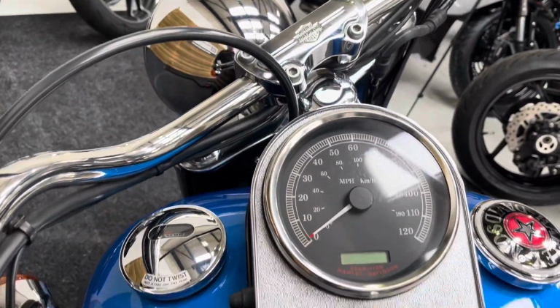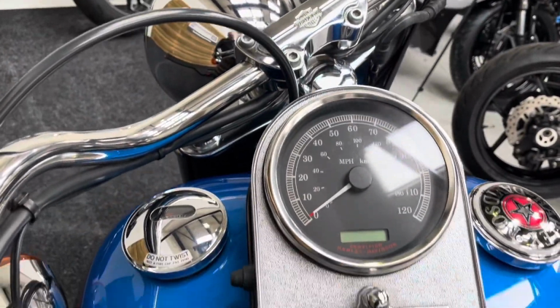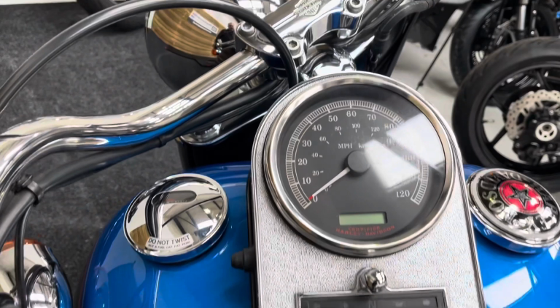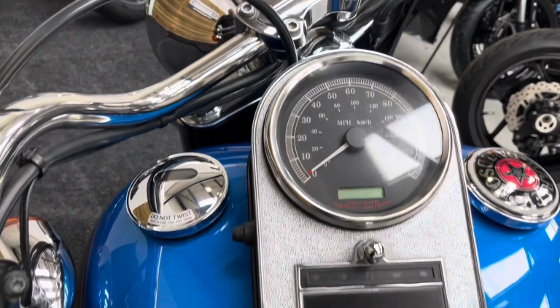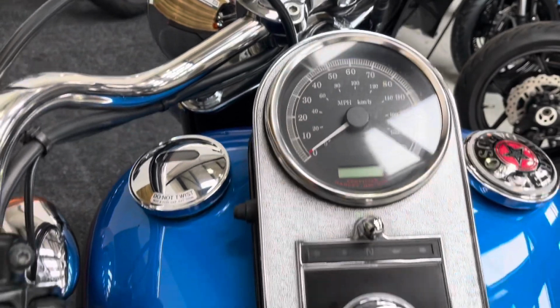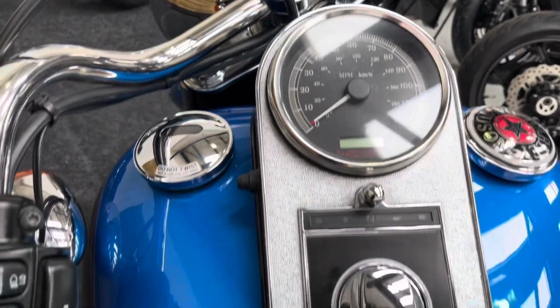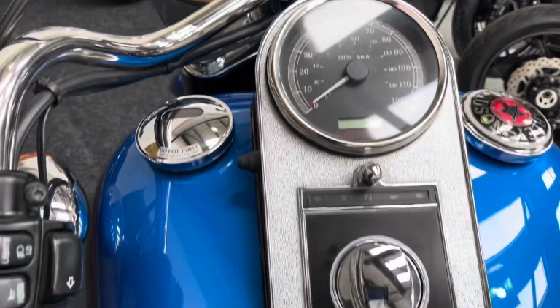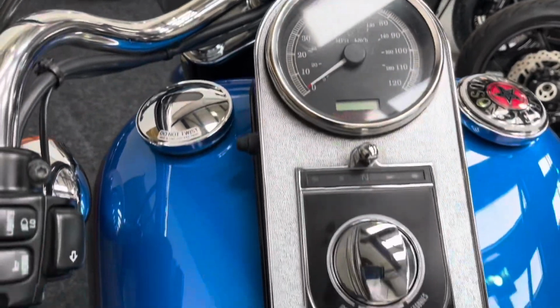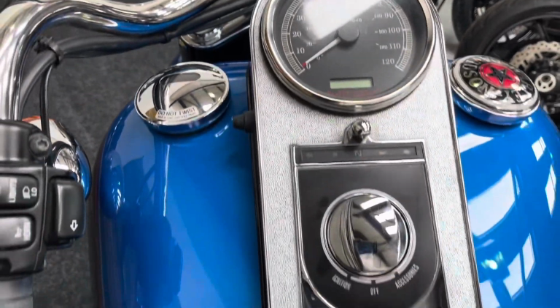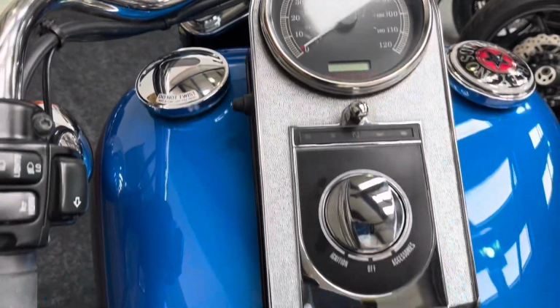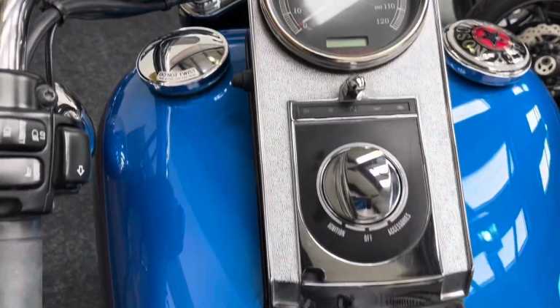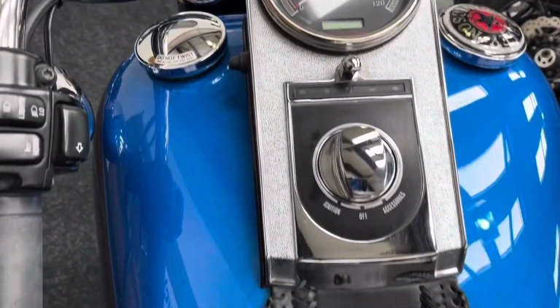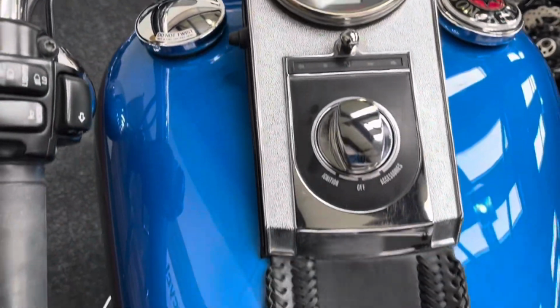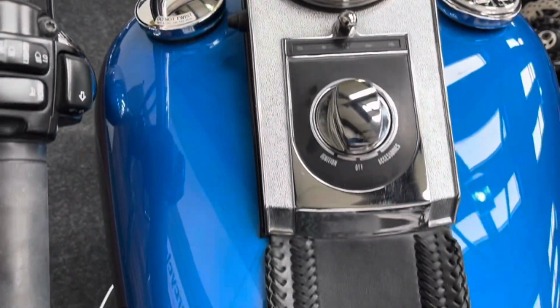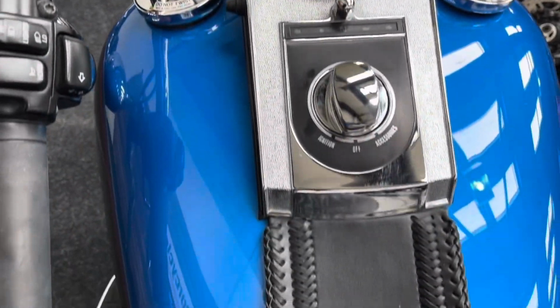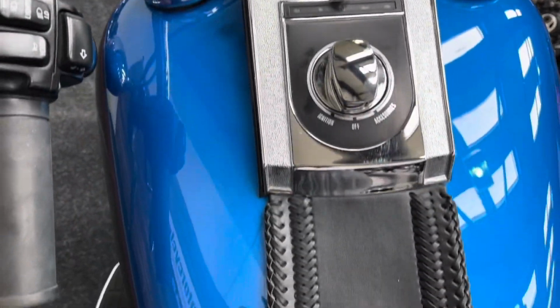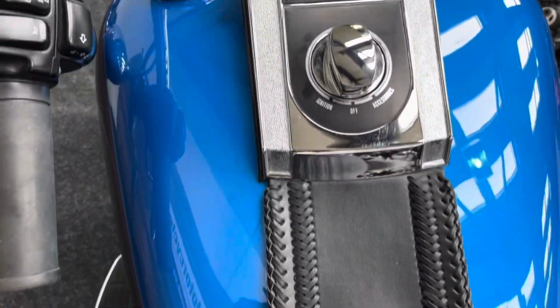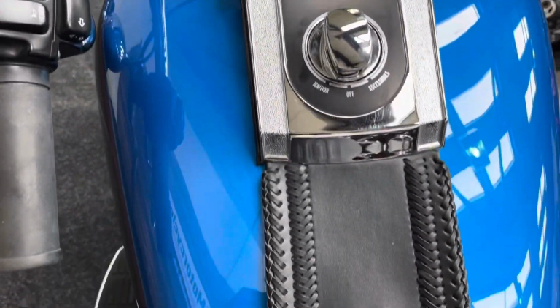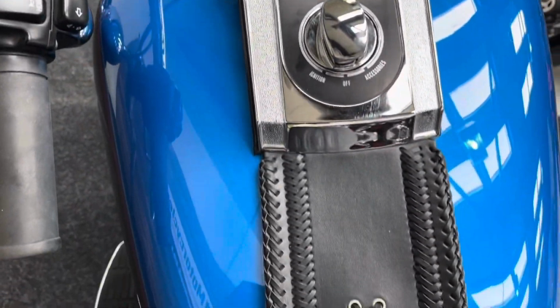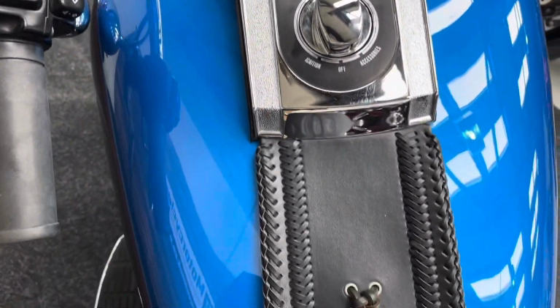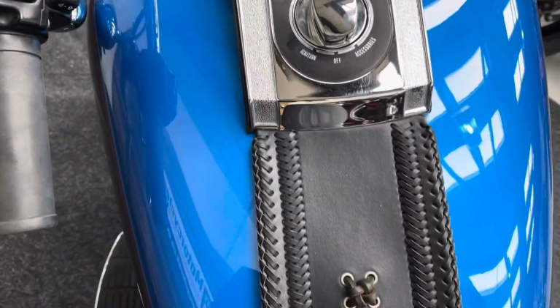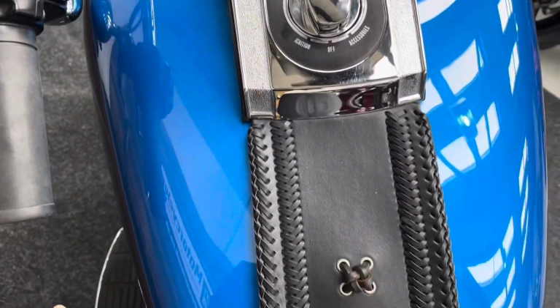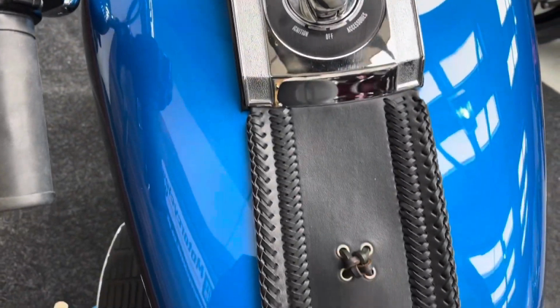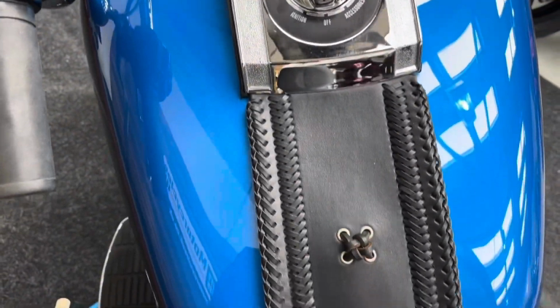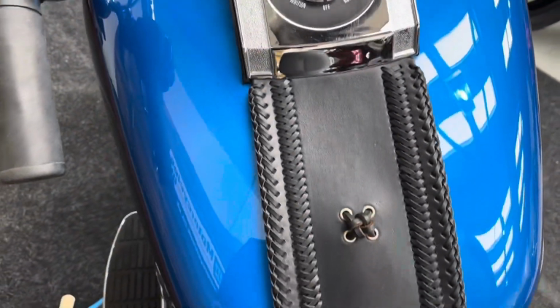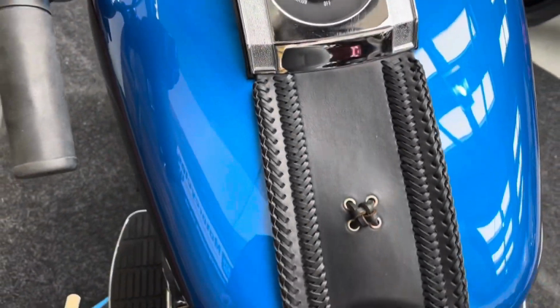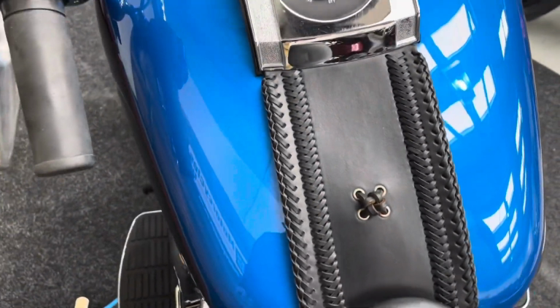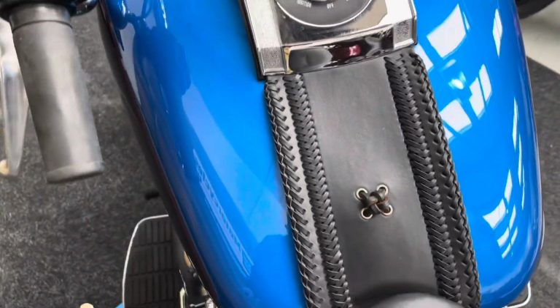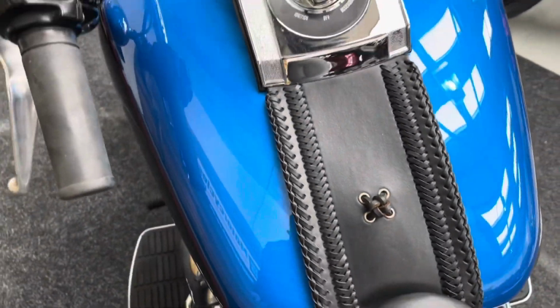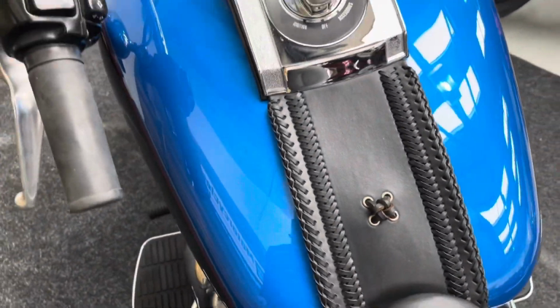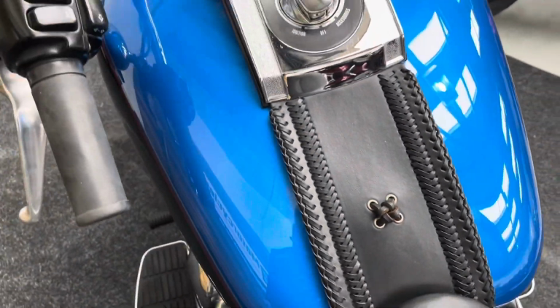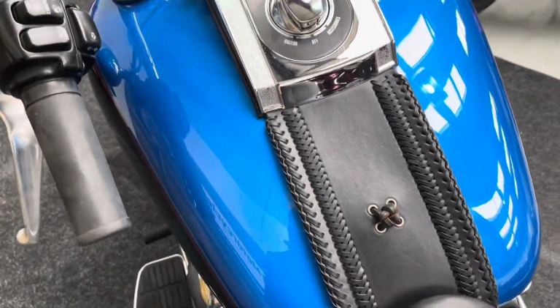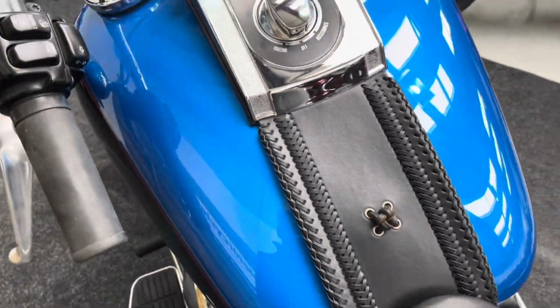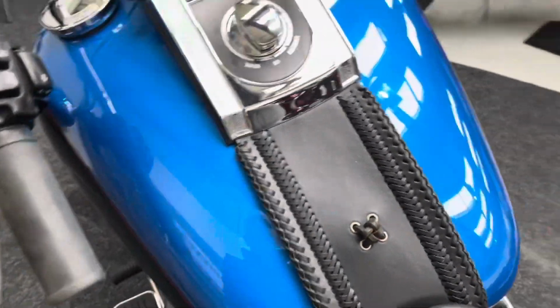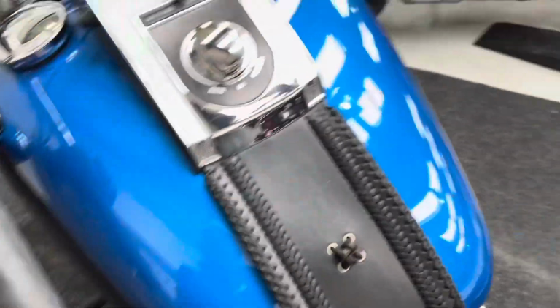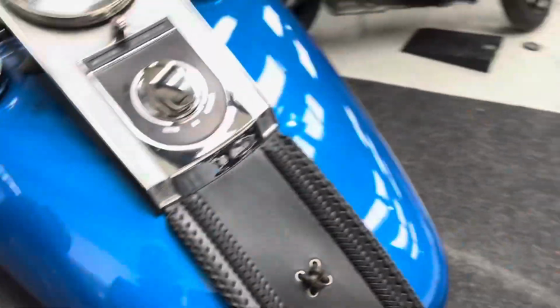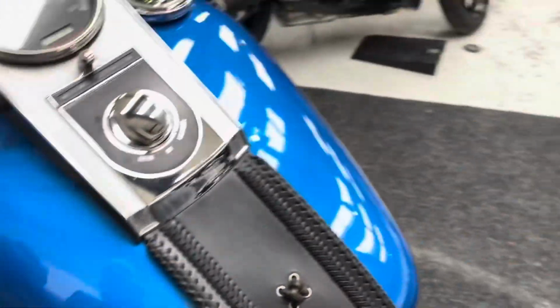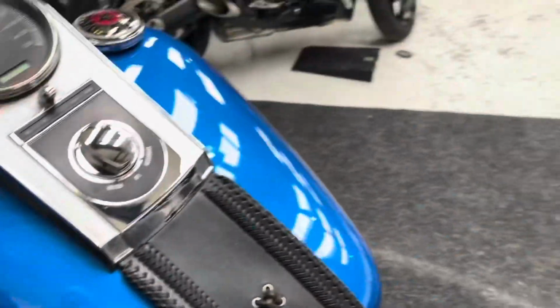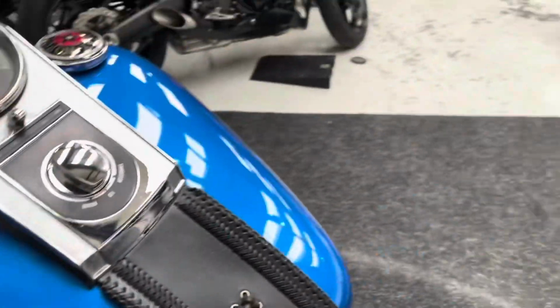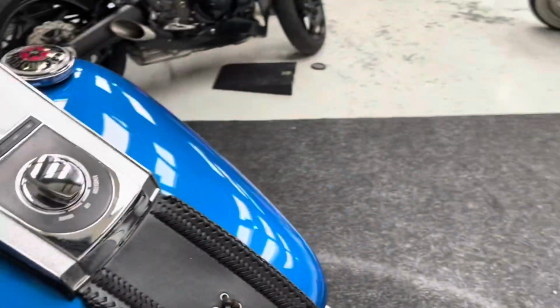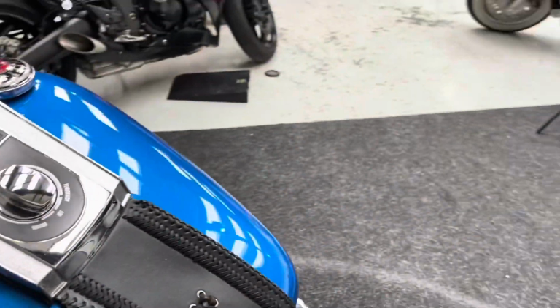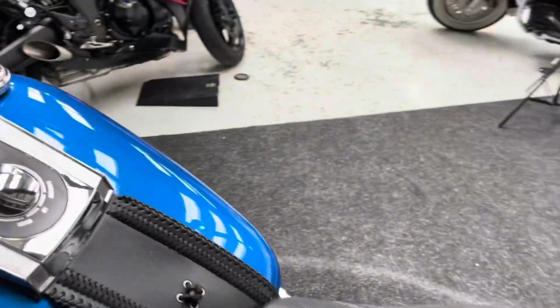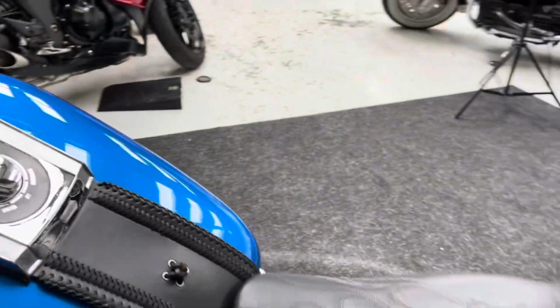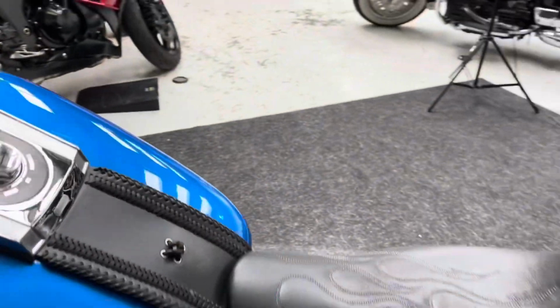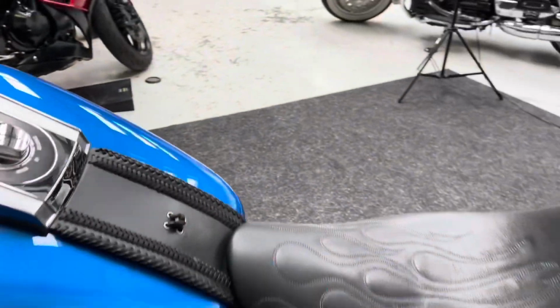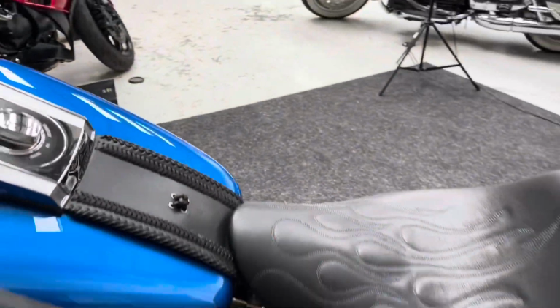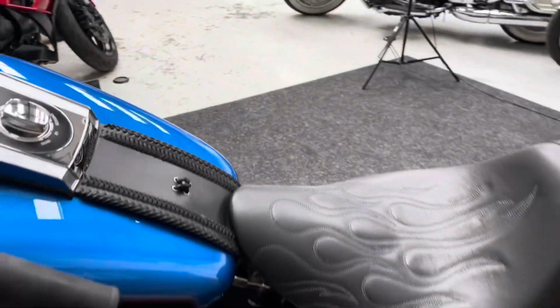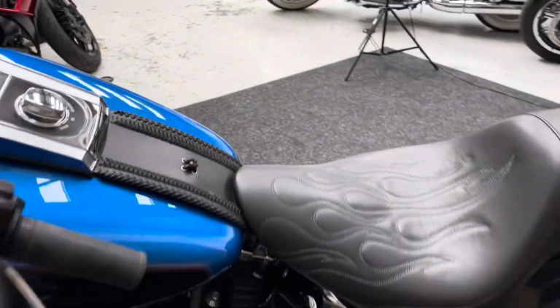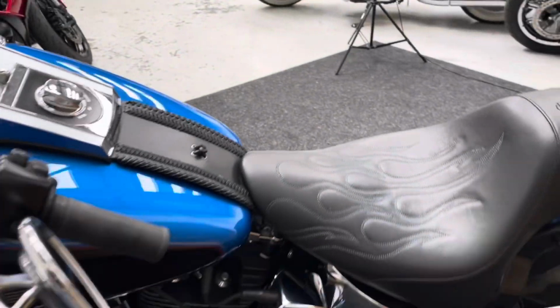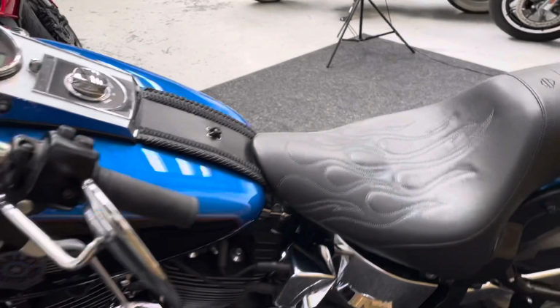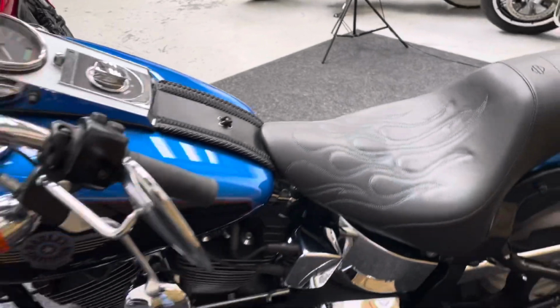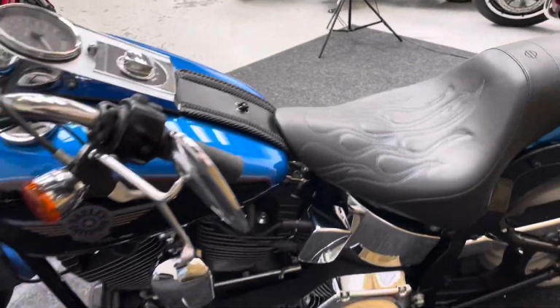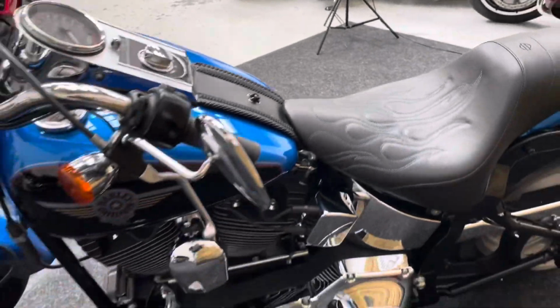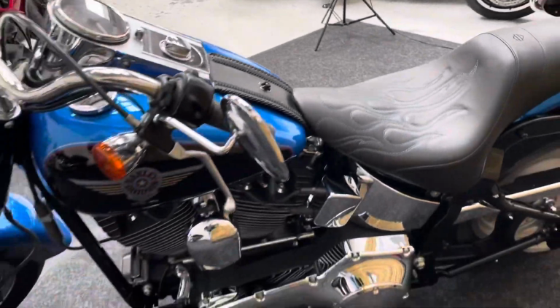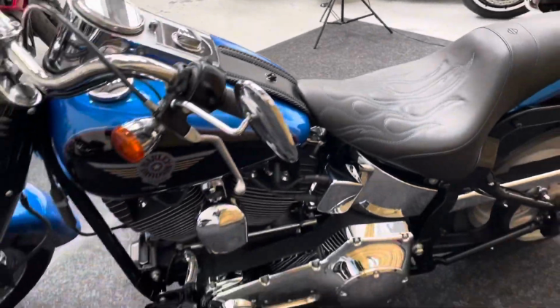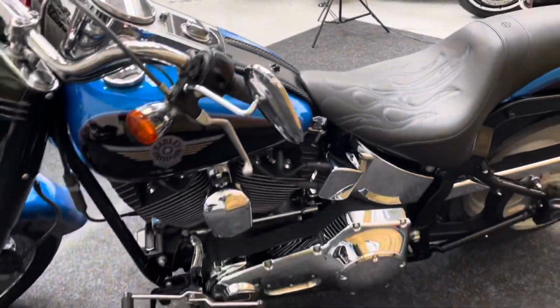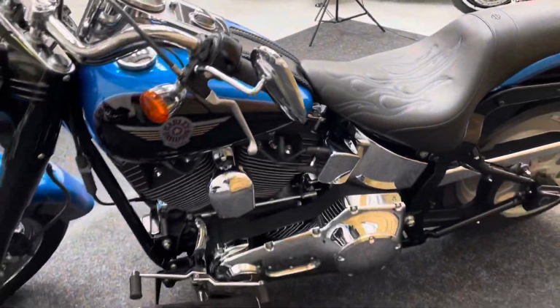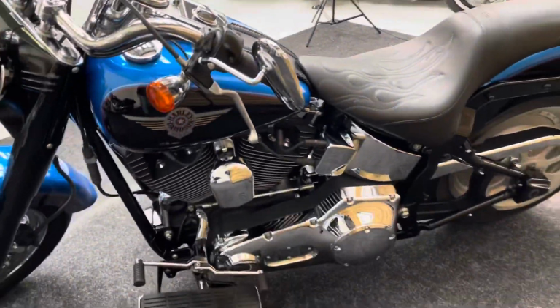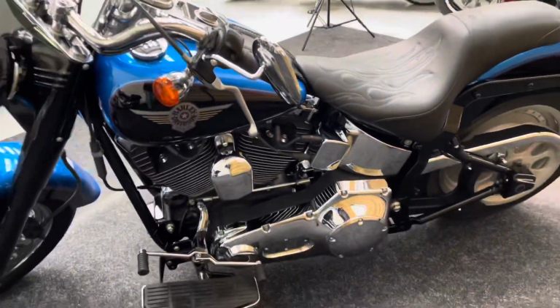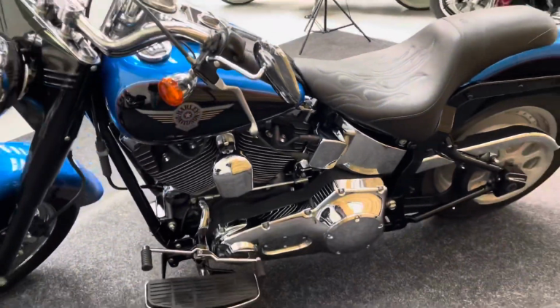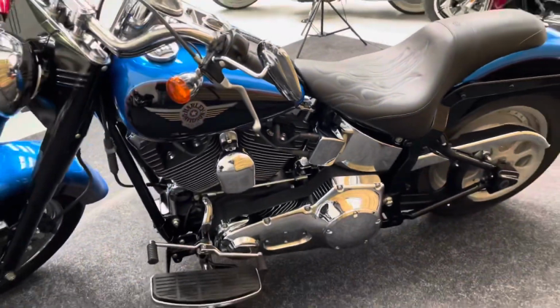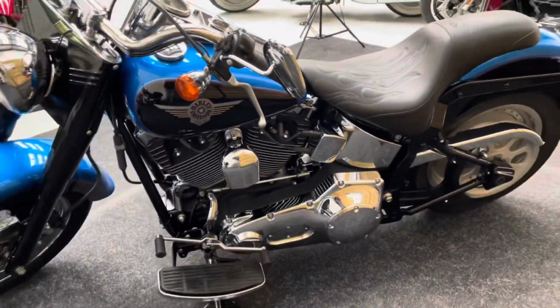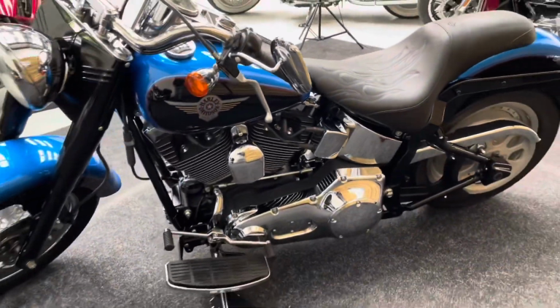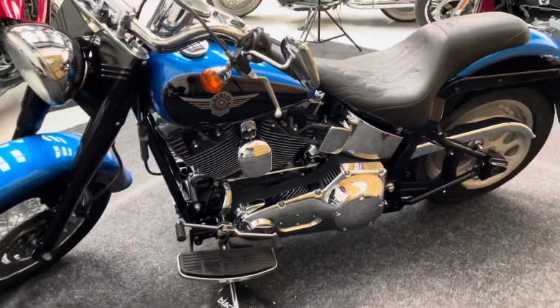There's the top of the tank with the dial. The Harley-Davidson alarm as well on this one, so you've got your security taken care of.